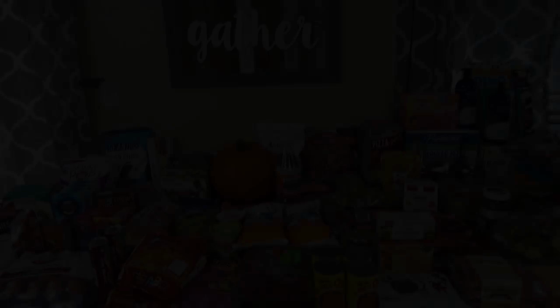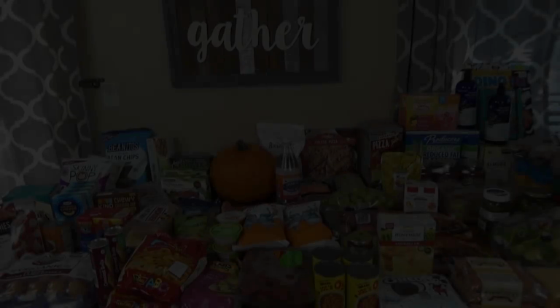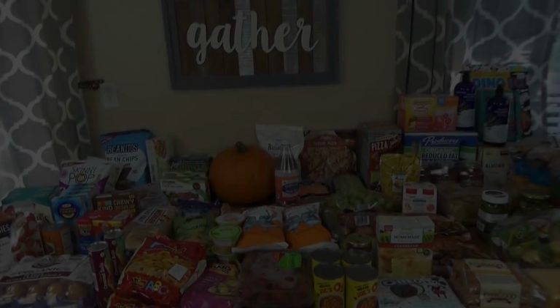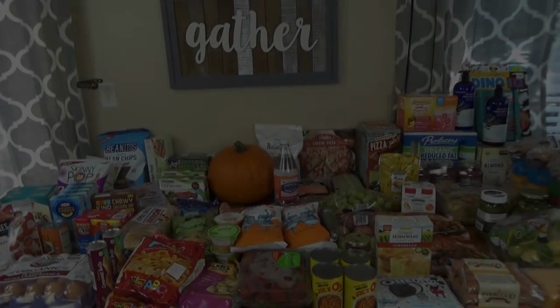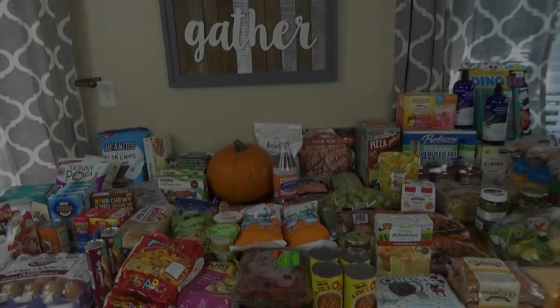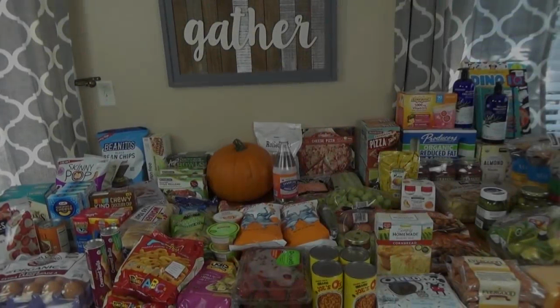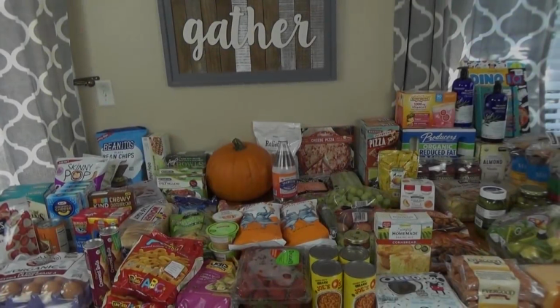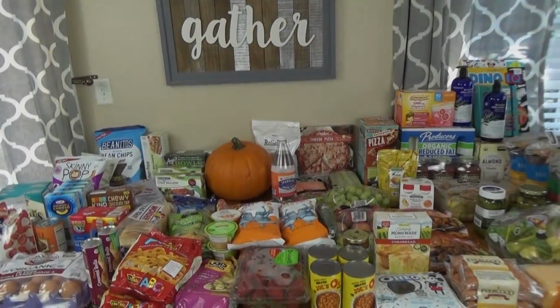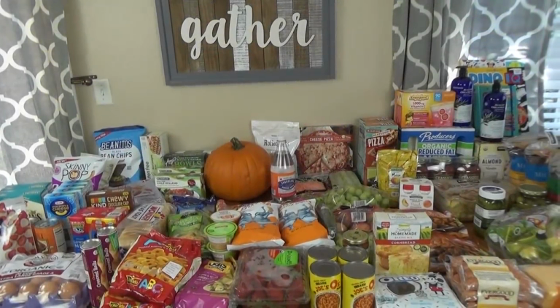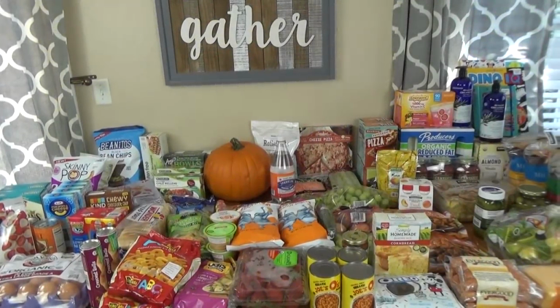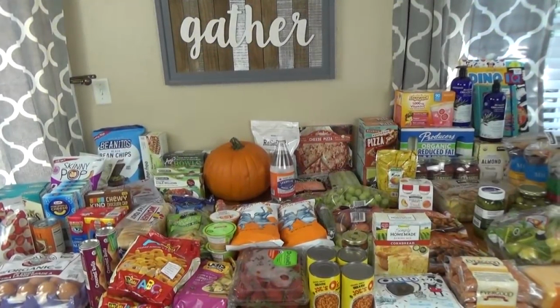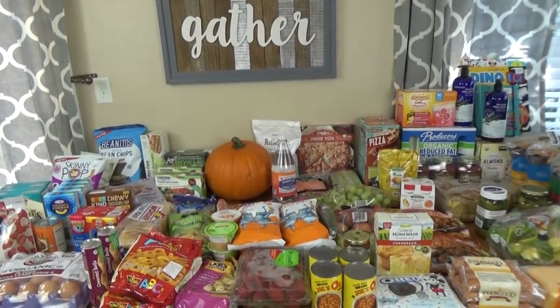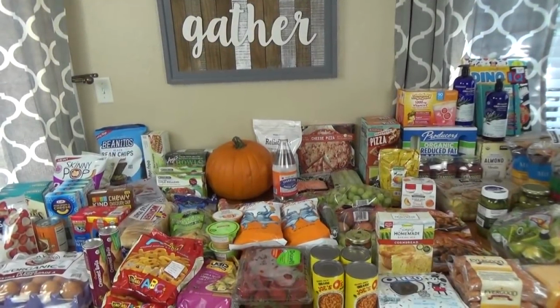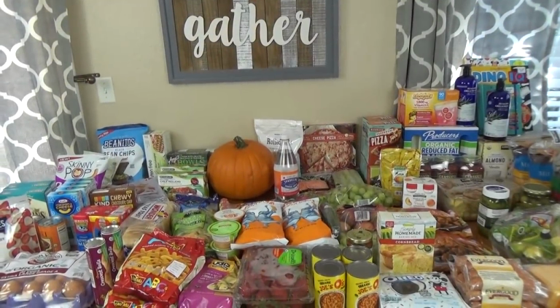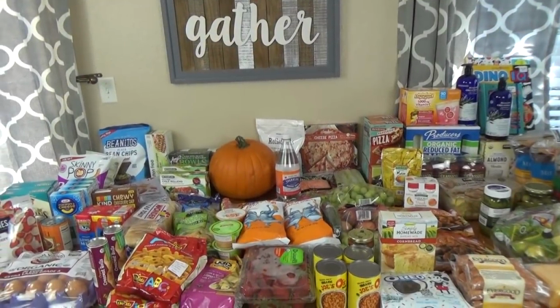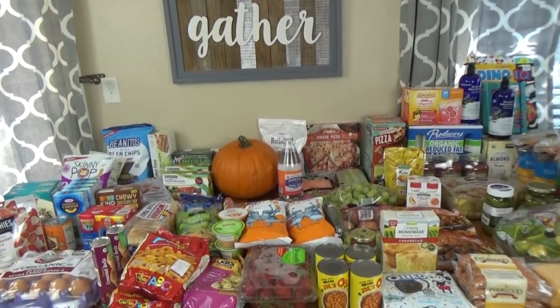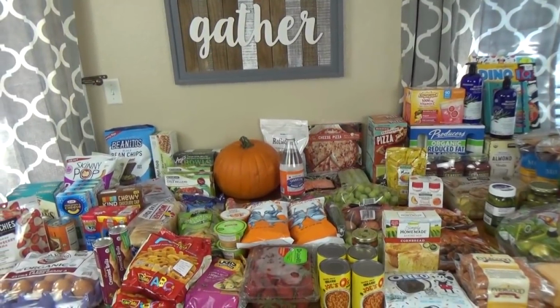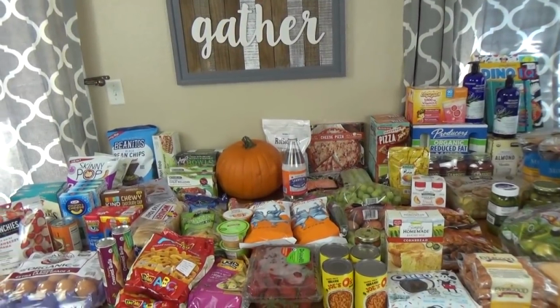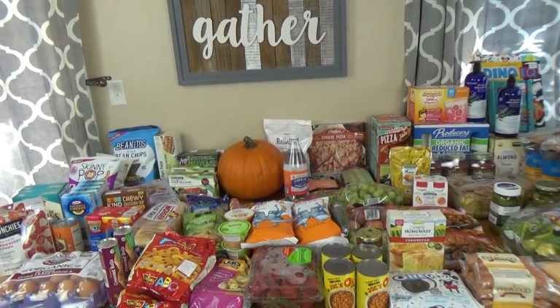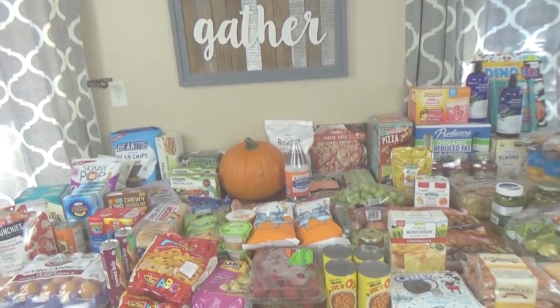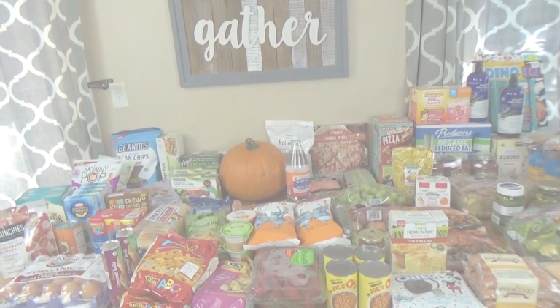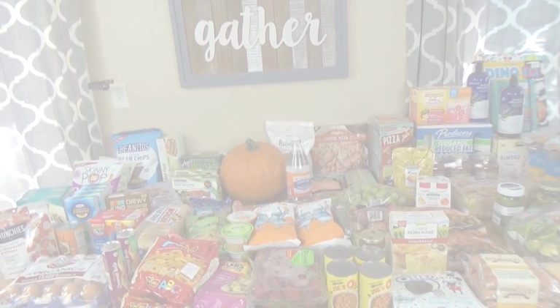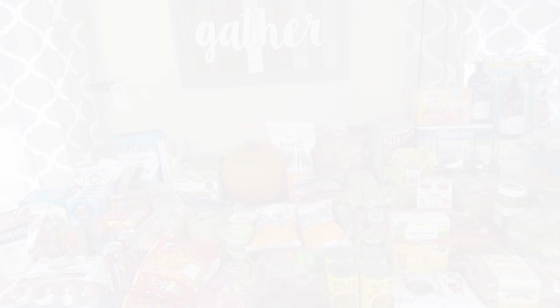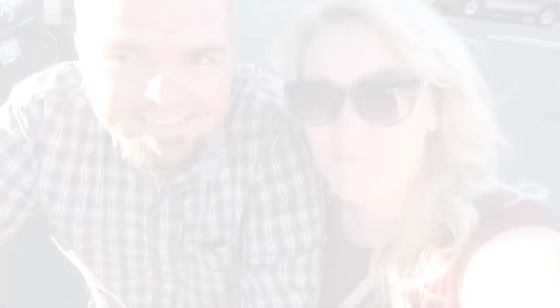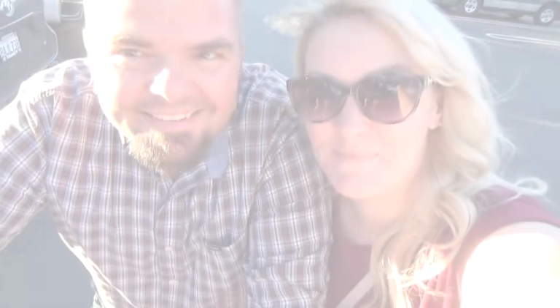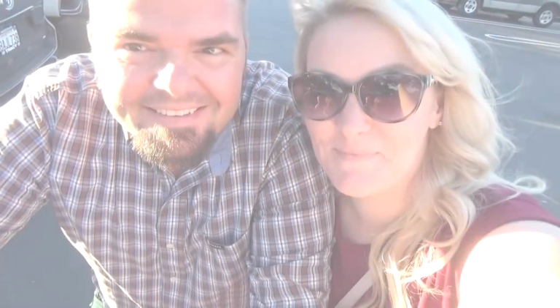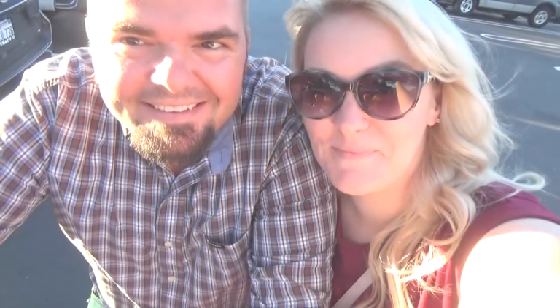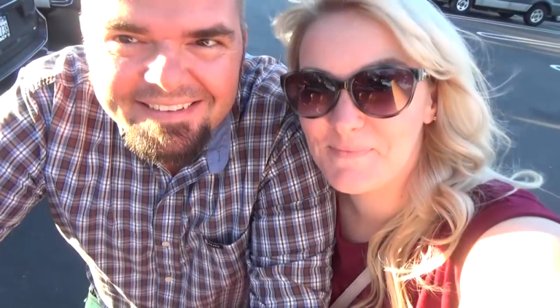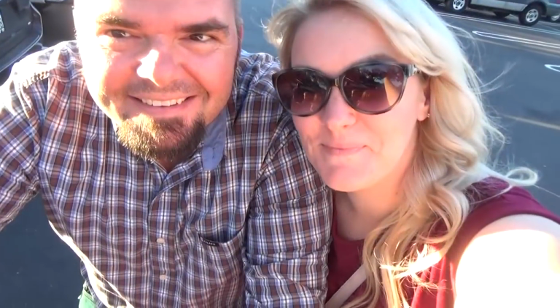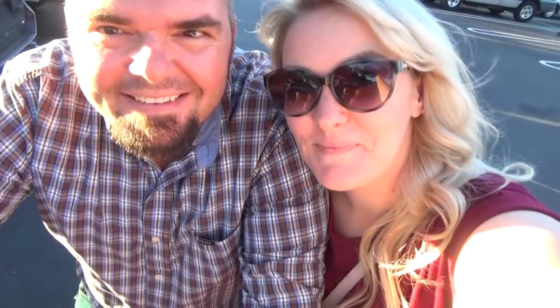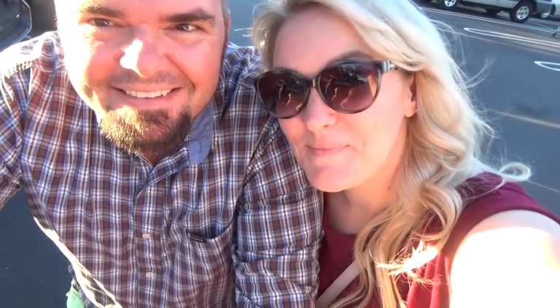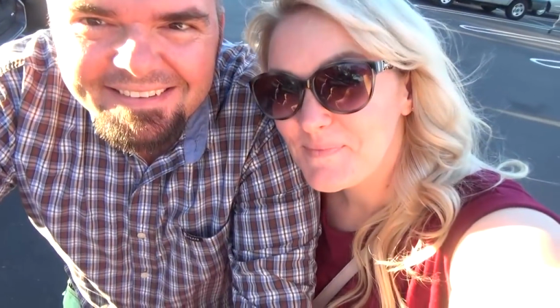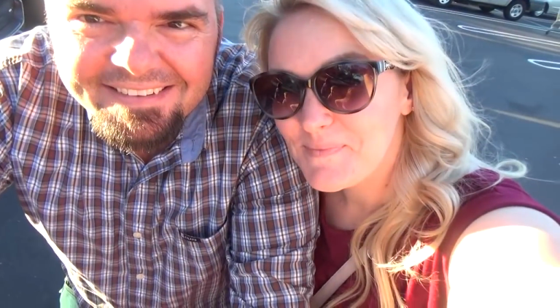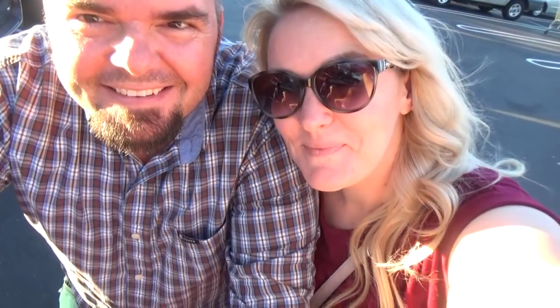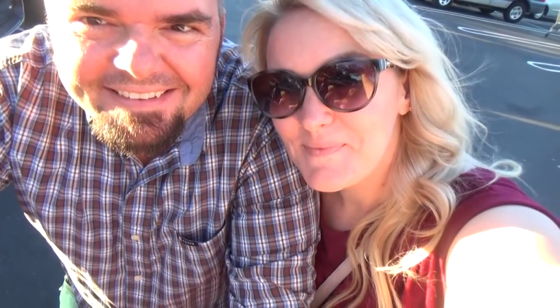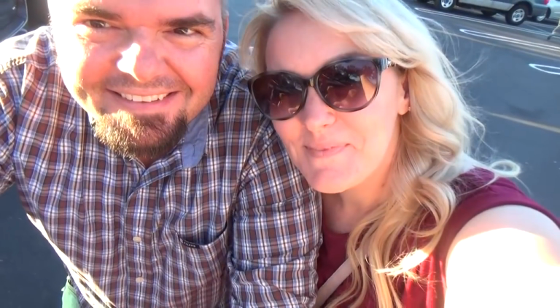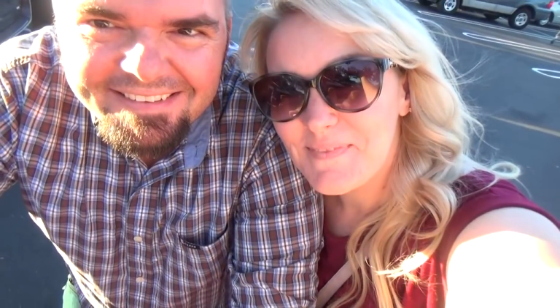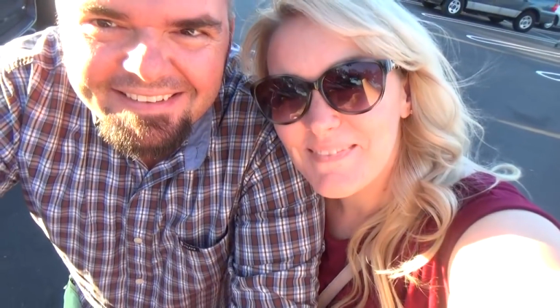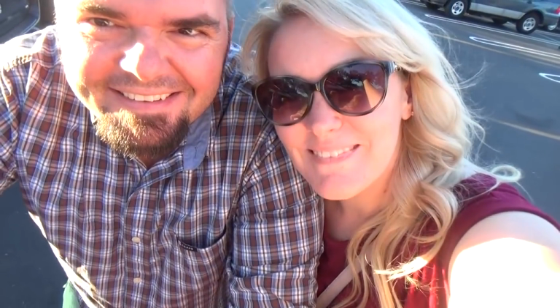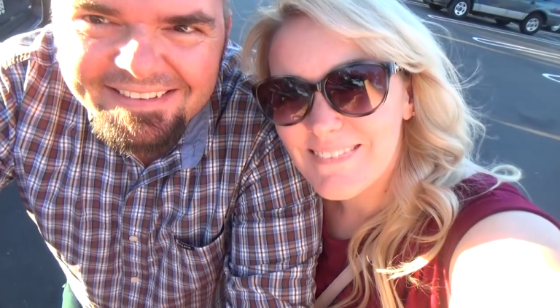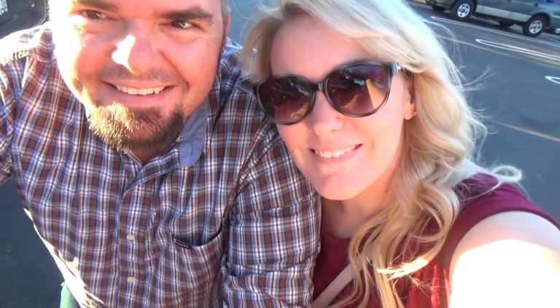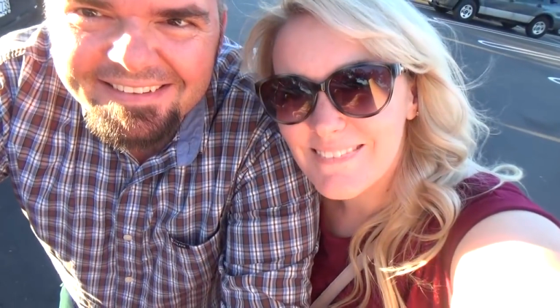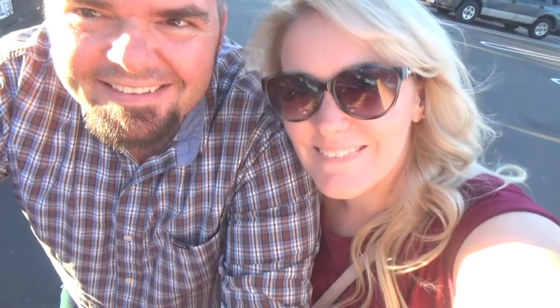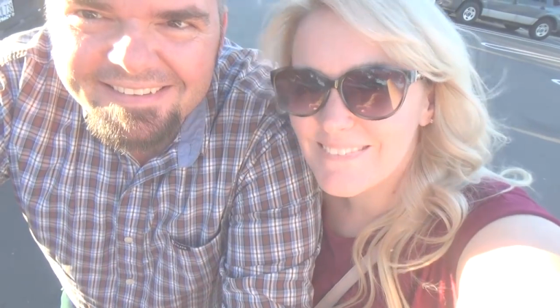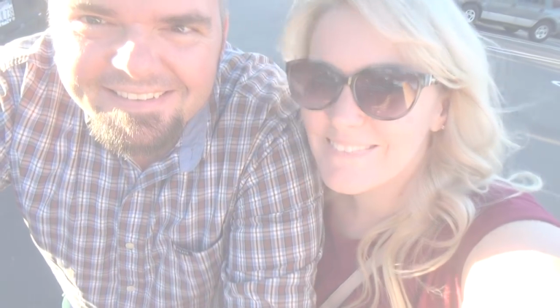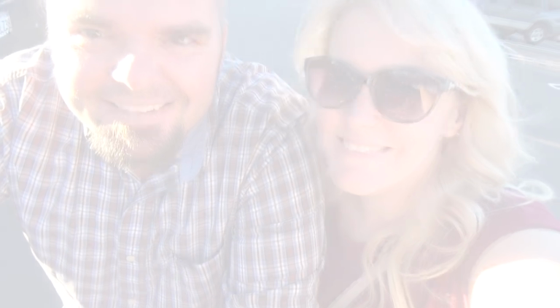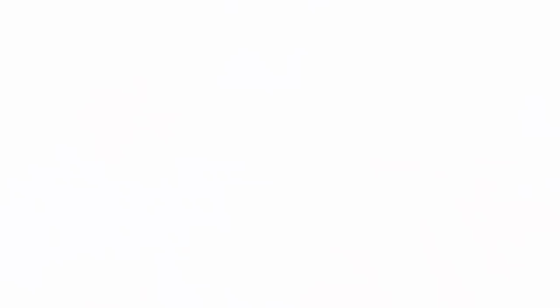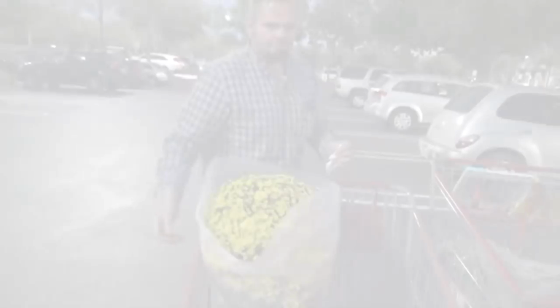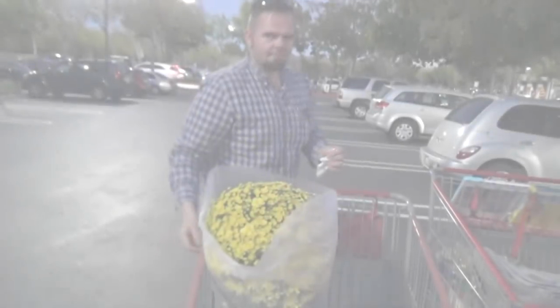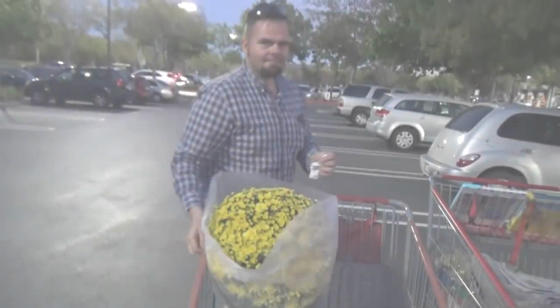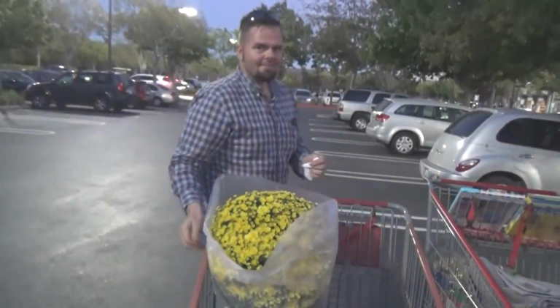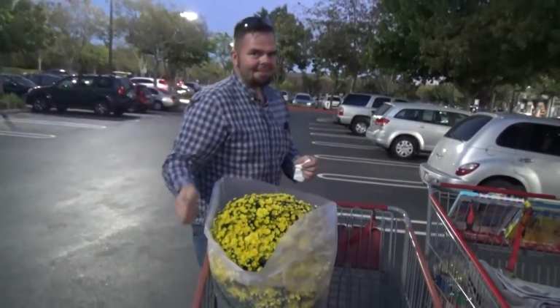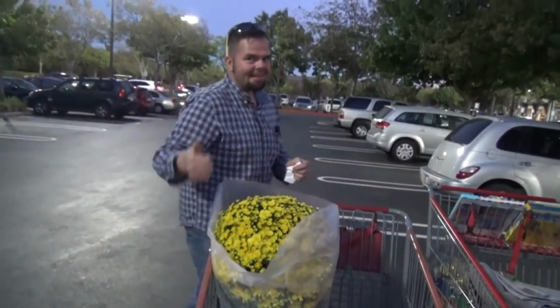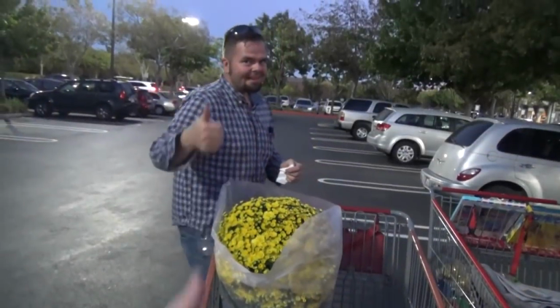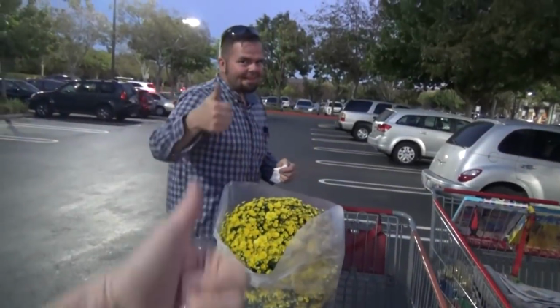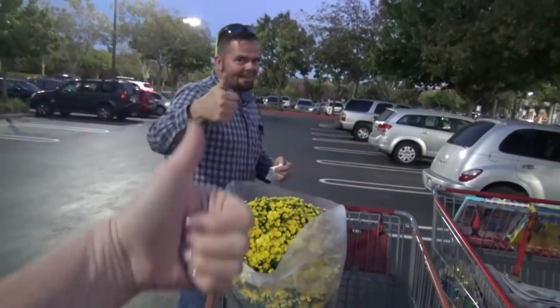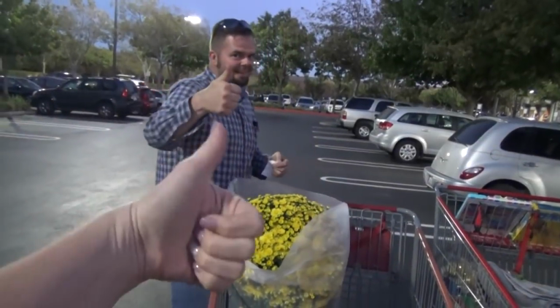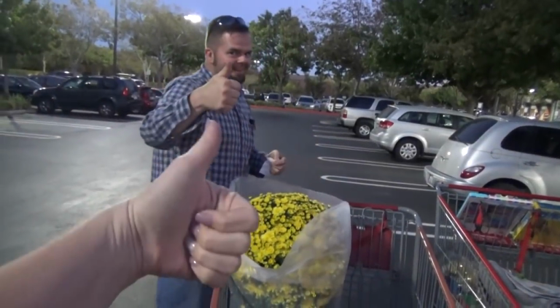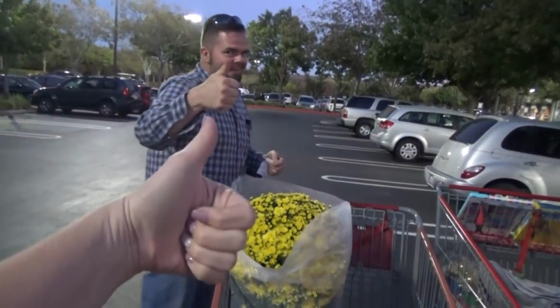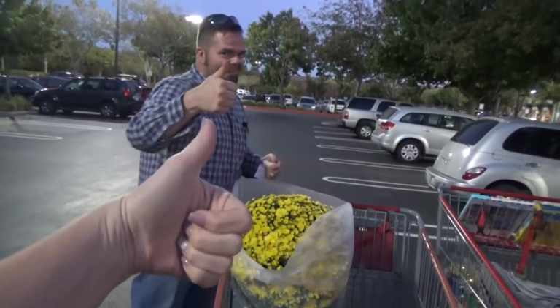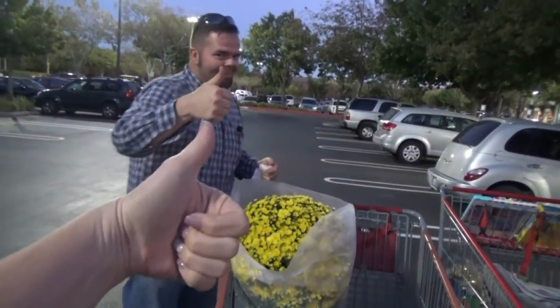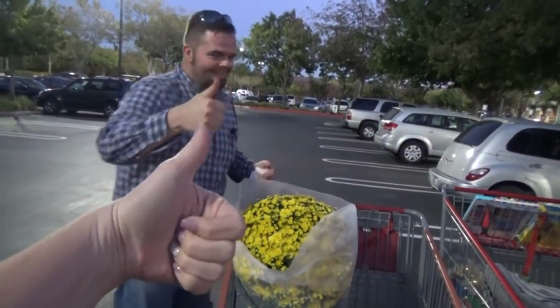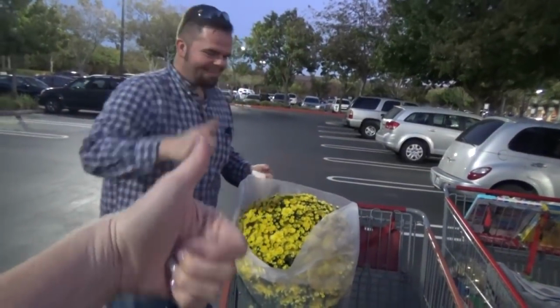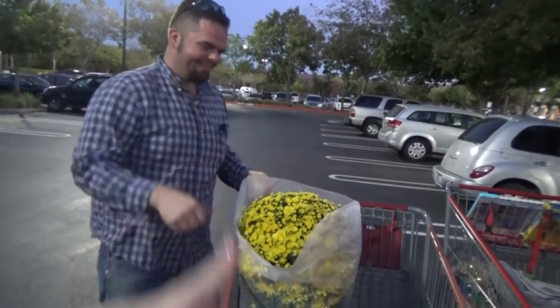Hey guys, and welcome to The Family Fudge. Today I have a big two-week grocery haul to share with you, so stay tuned.